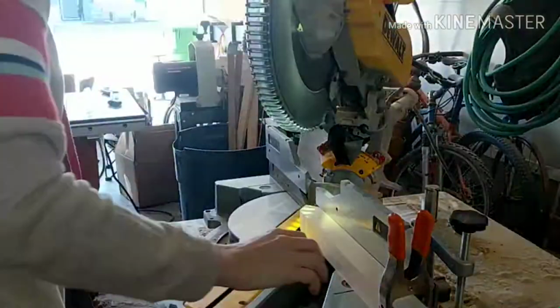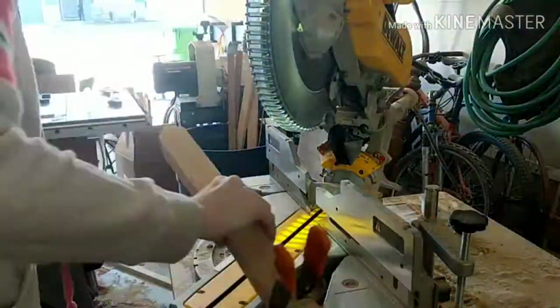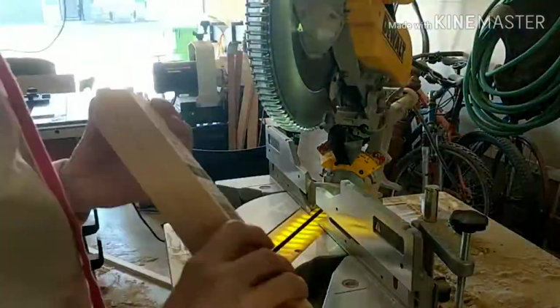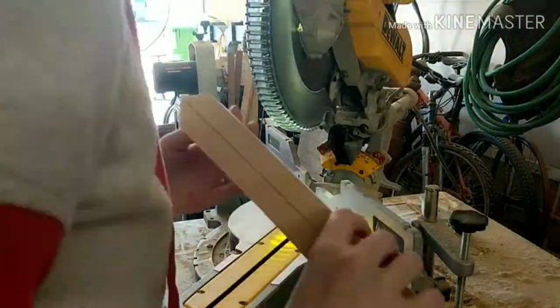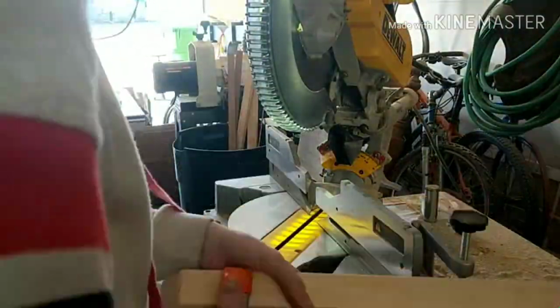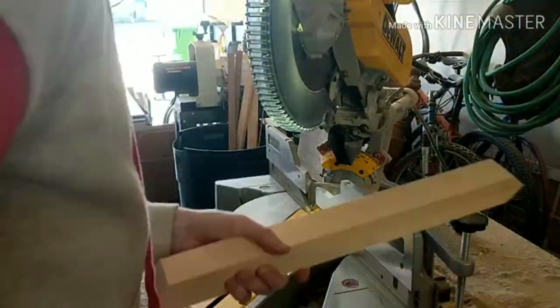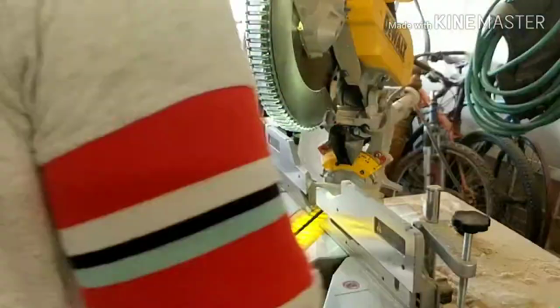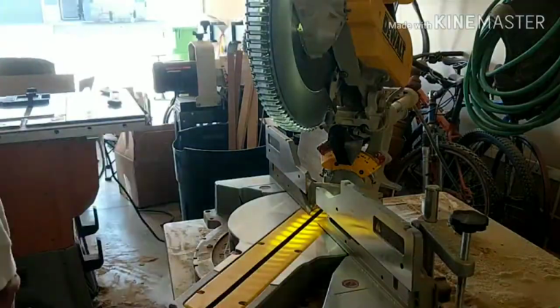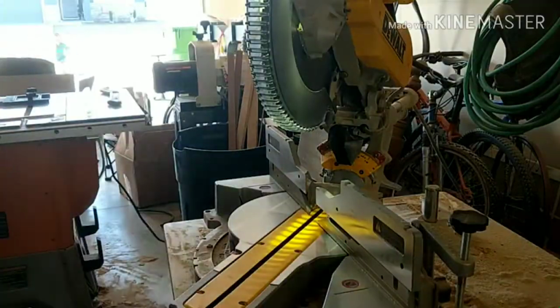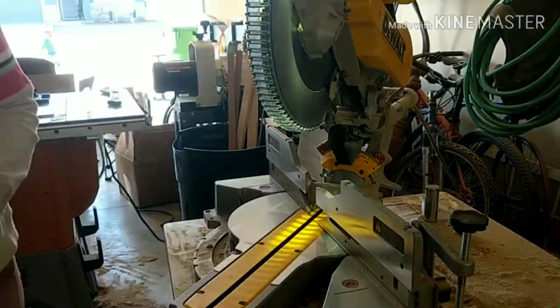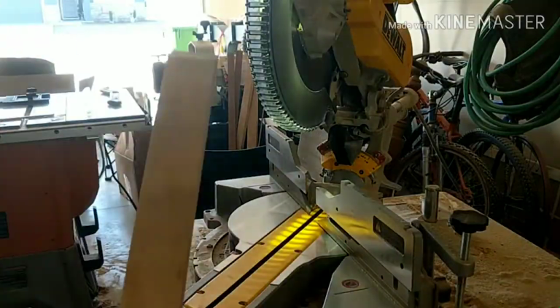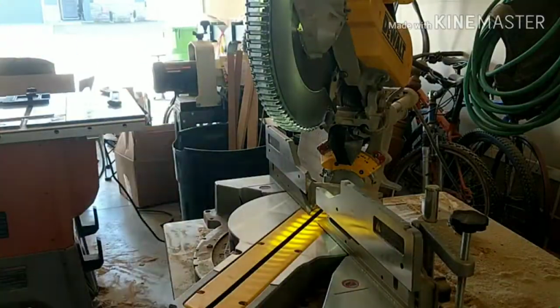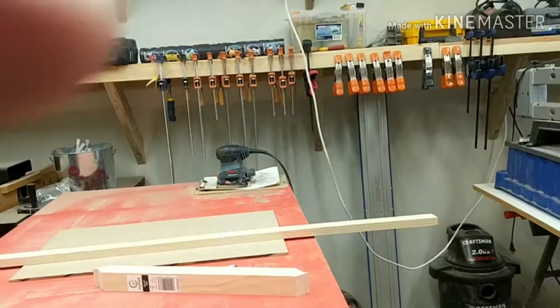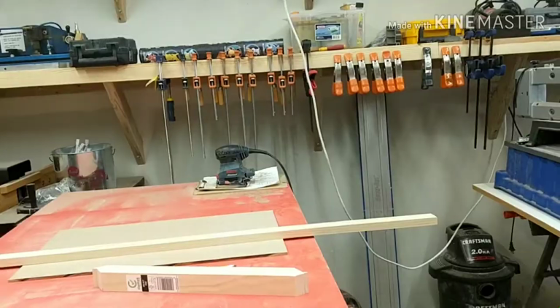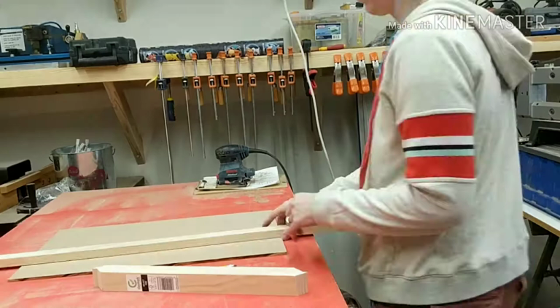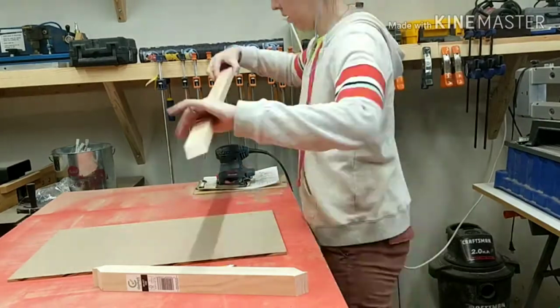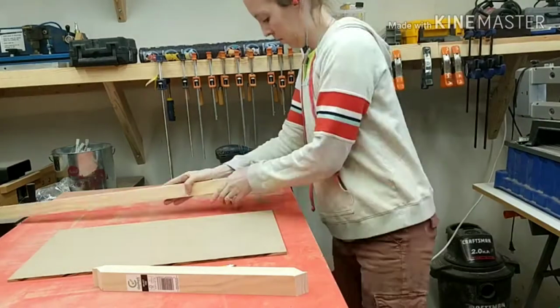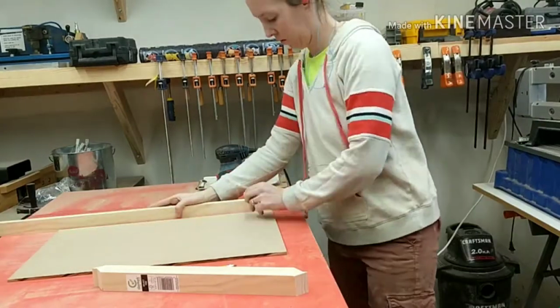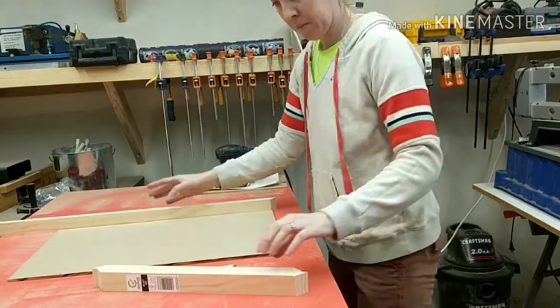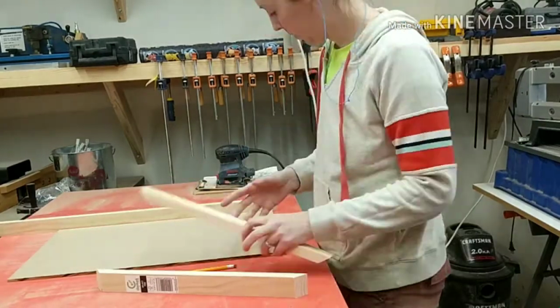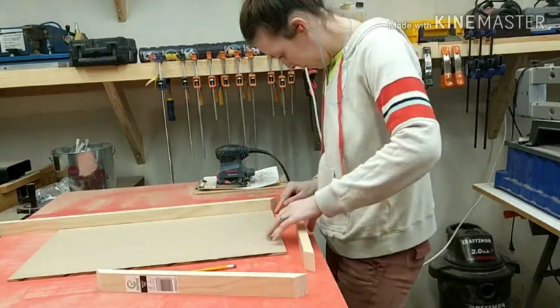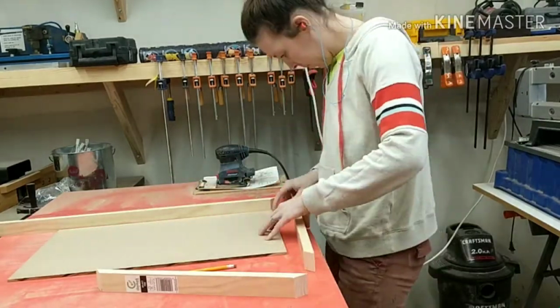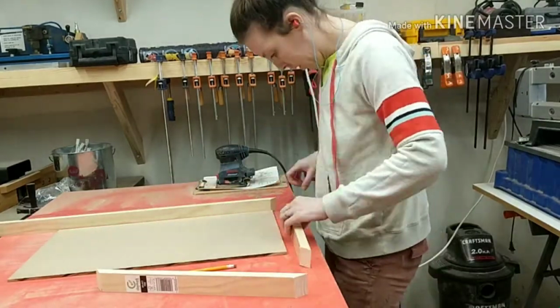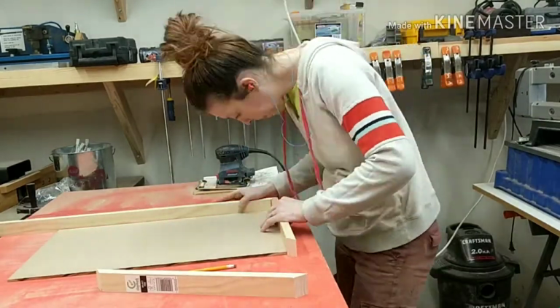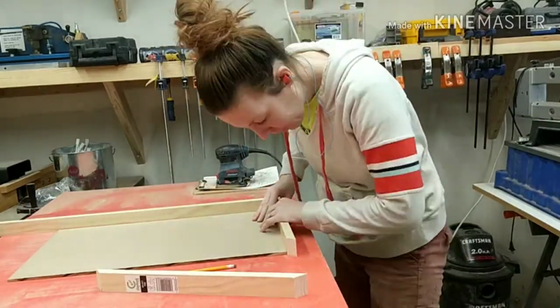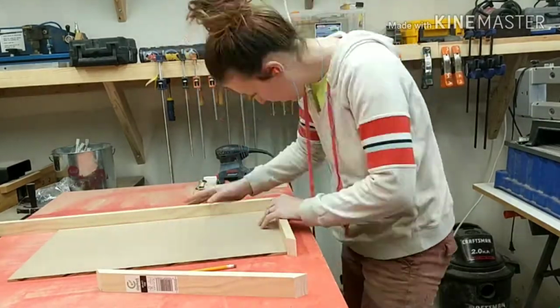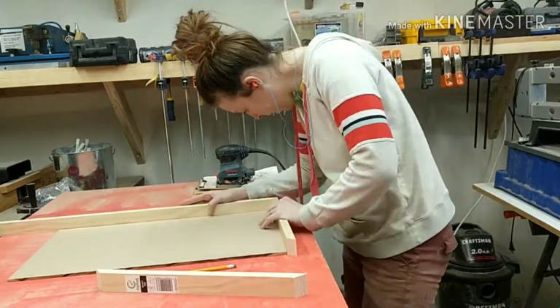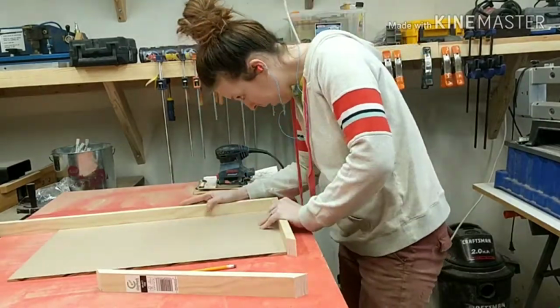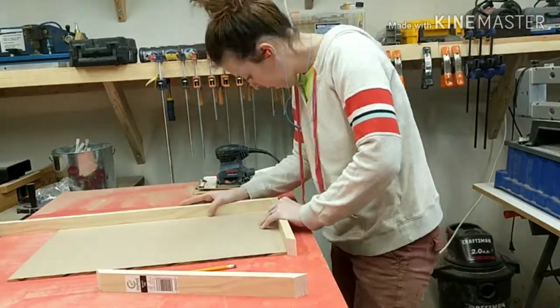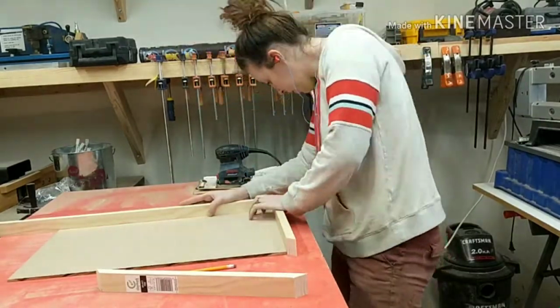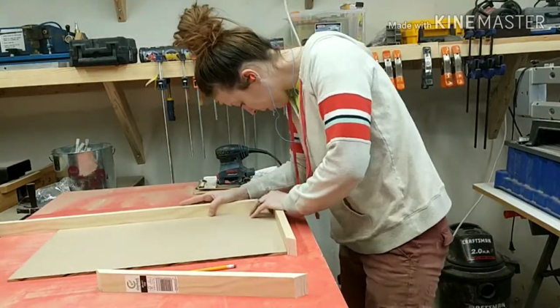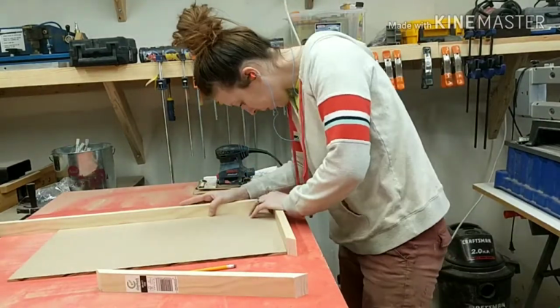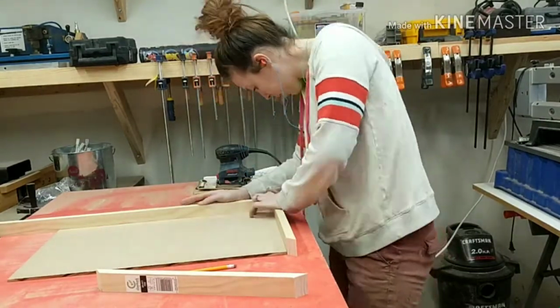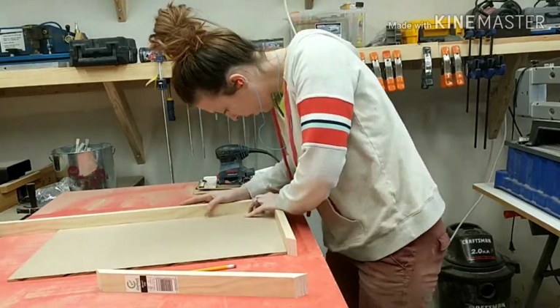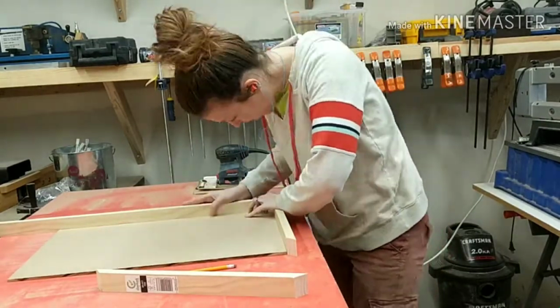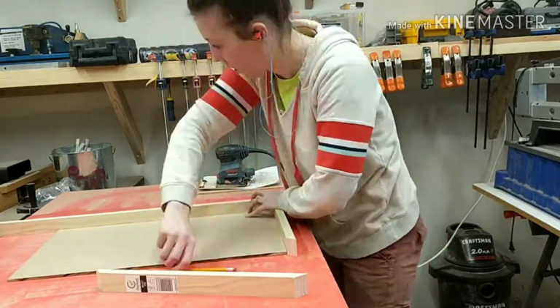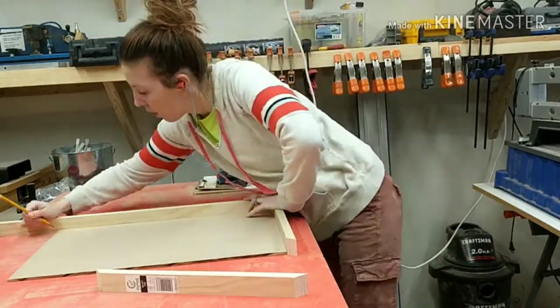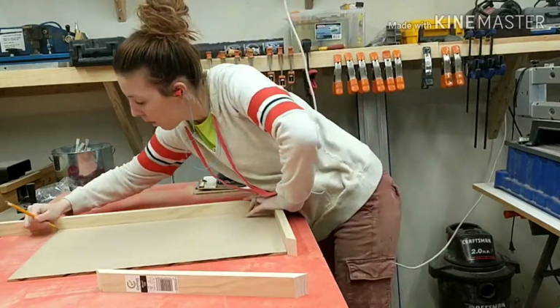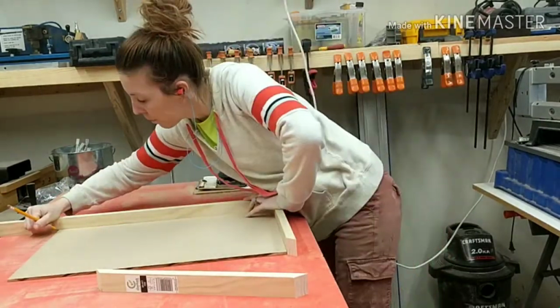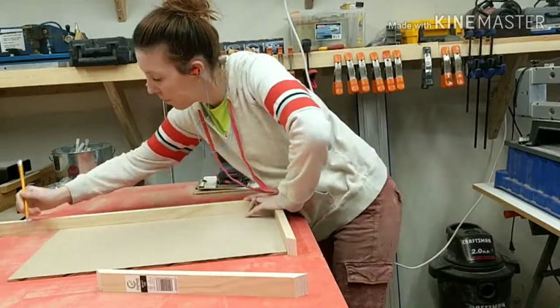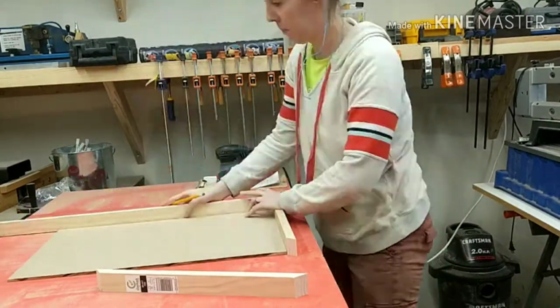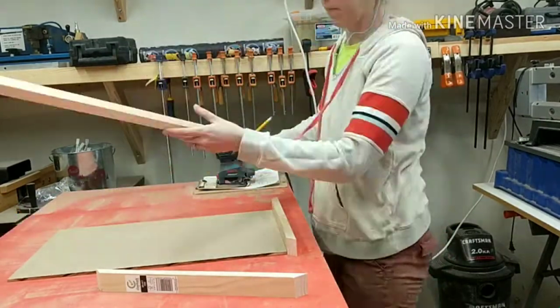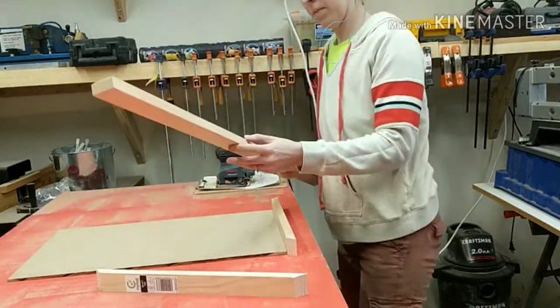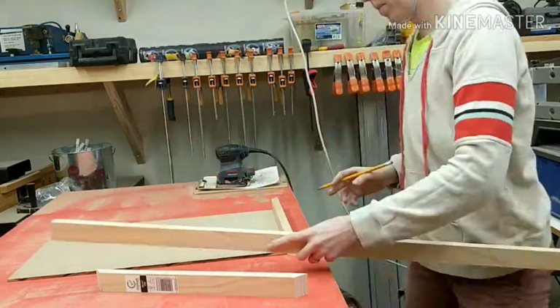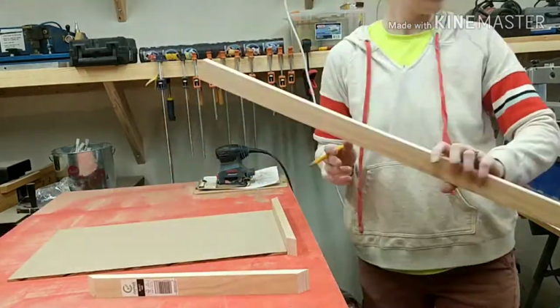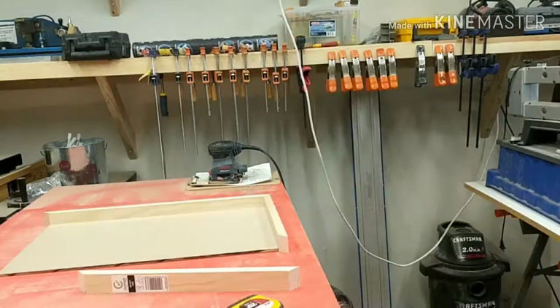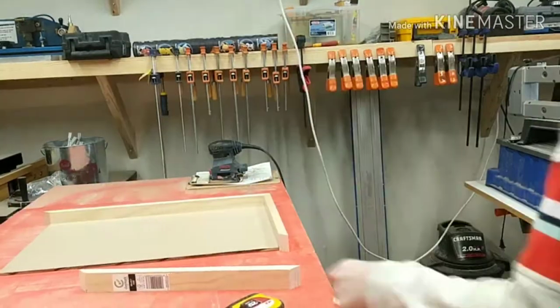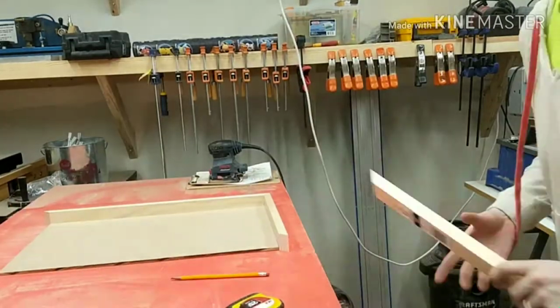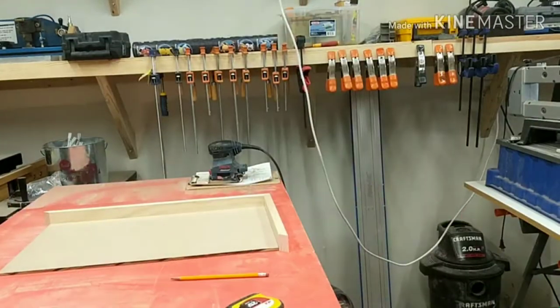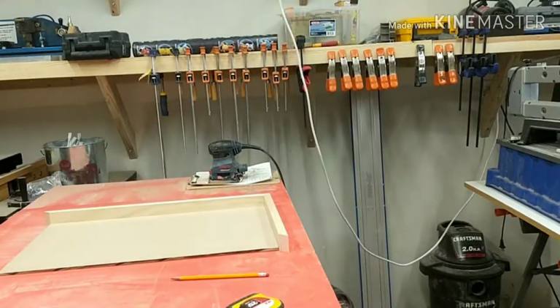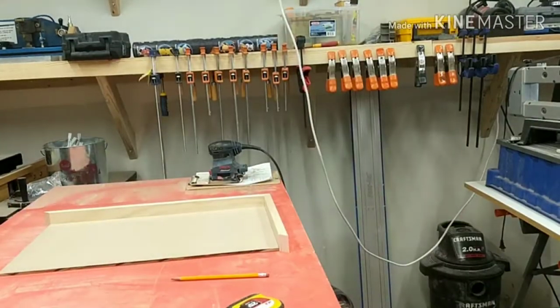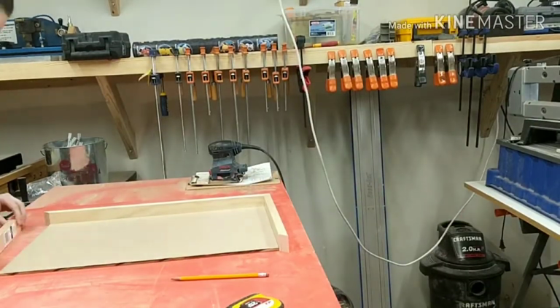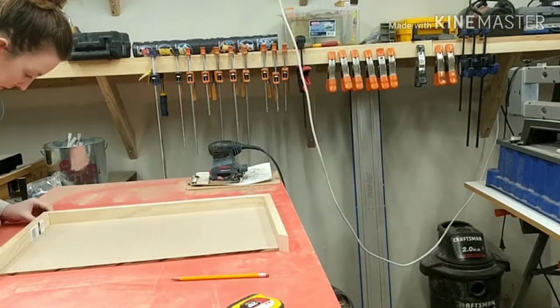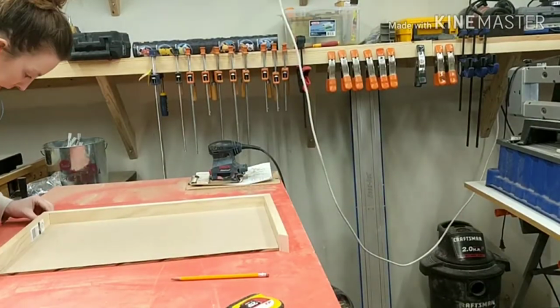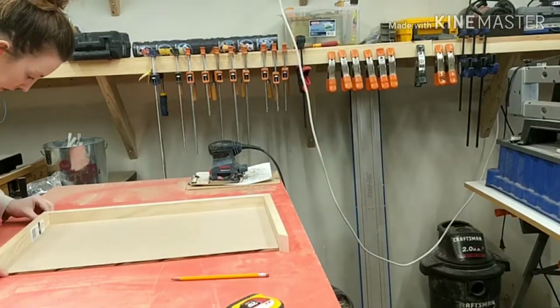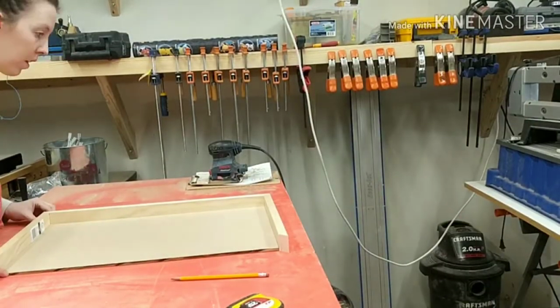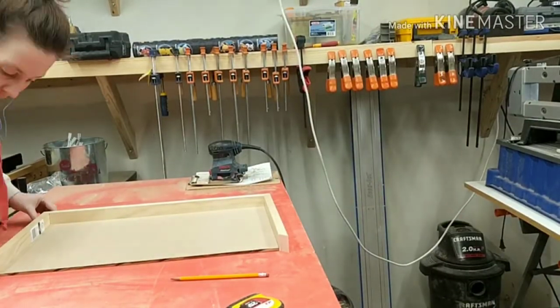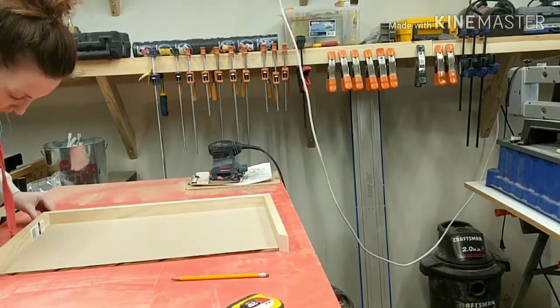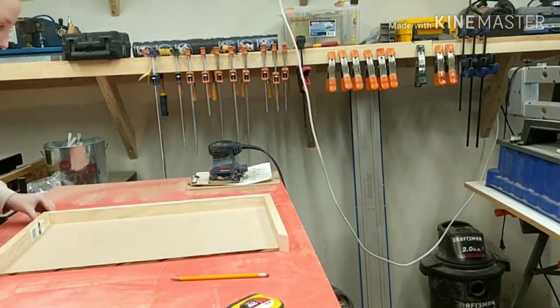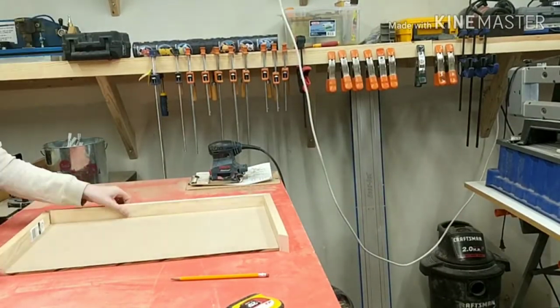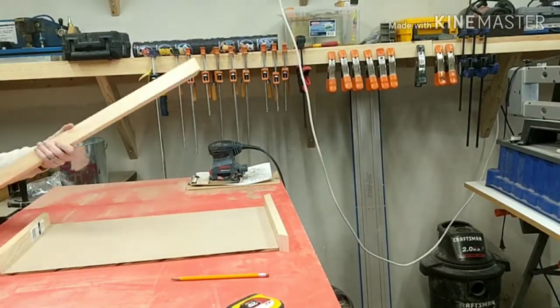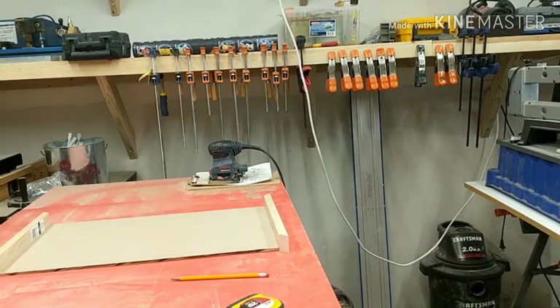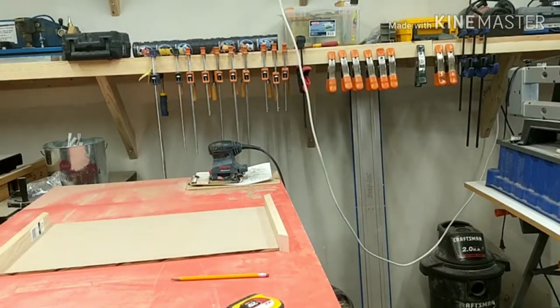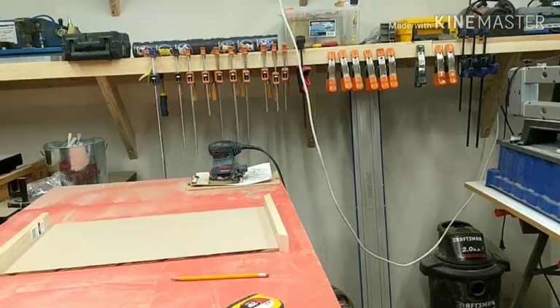I then proceeded to mark and measure my two sides and cut two equal pieces at the chop saw as well.